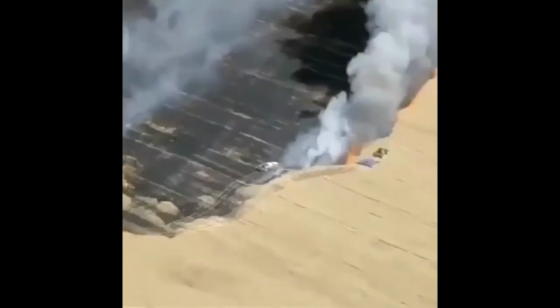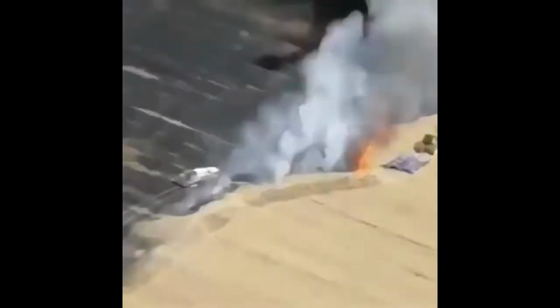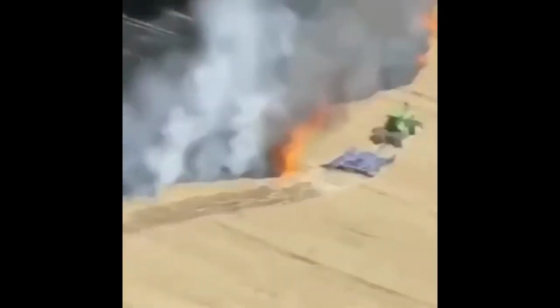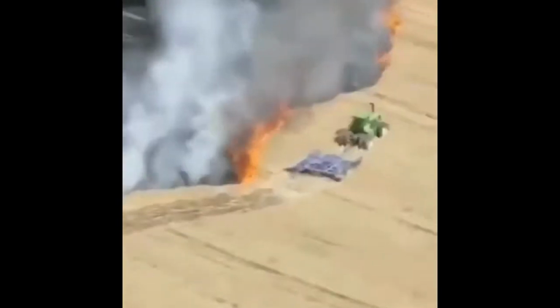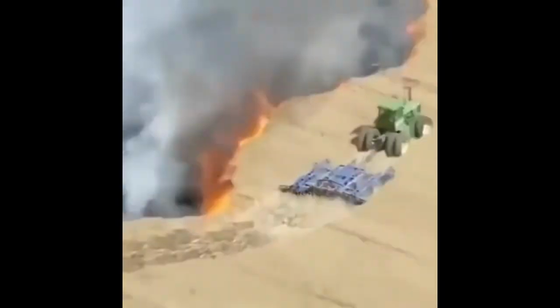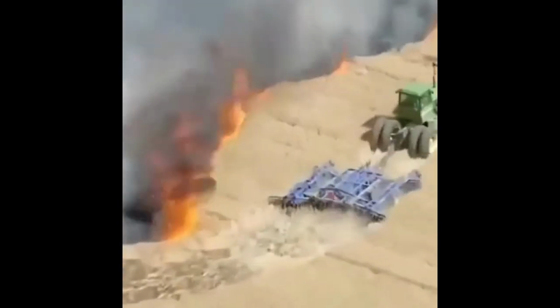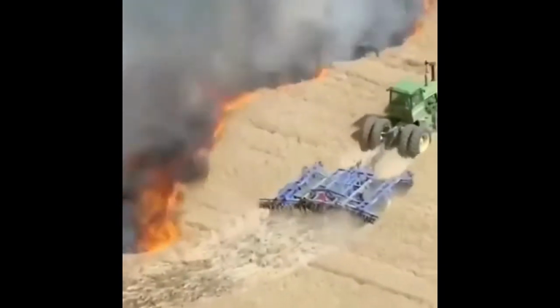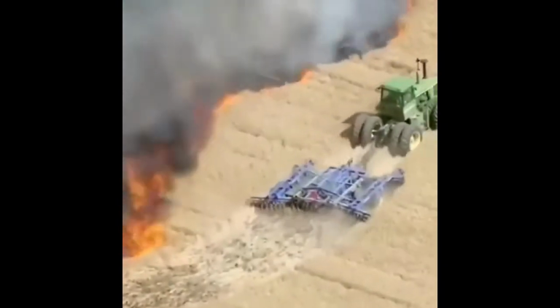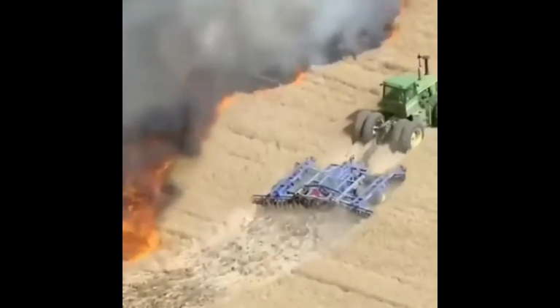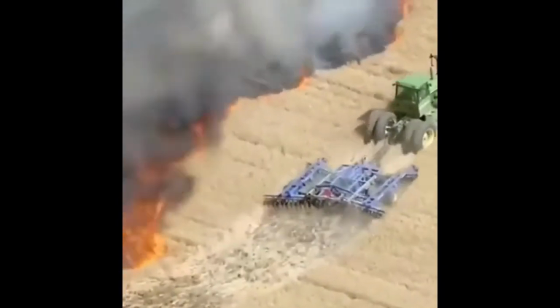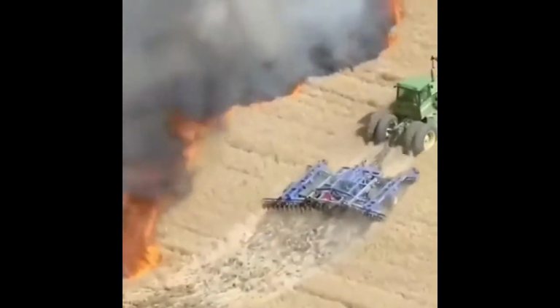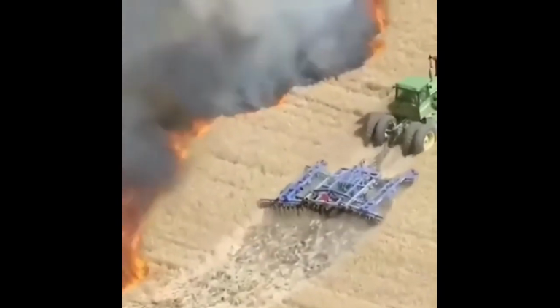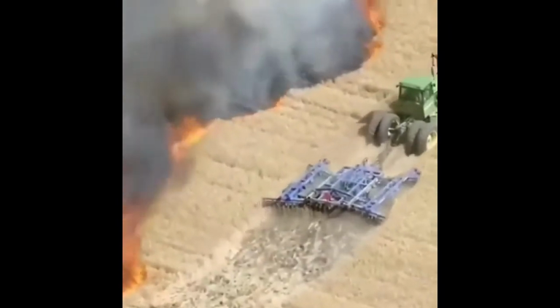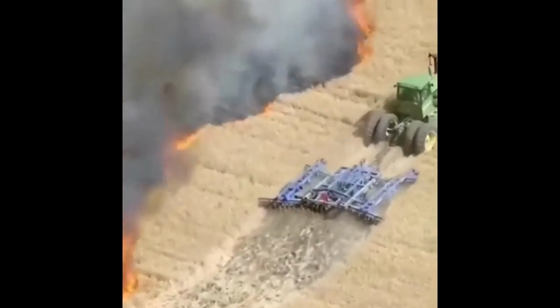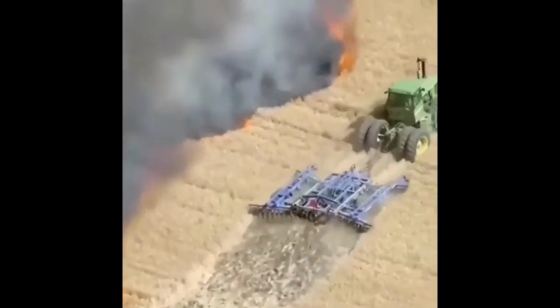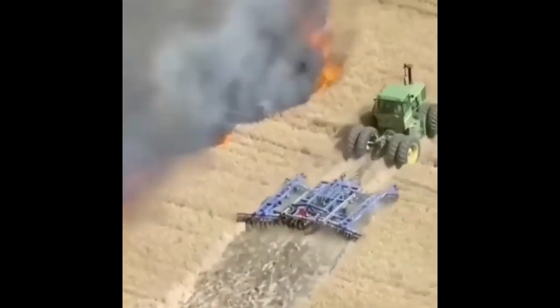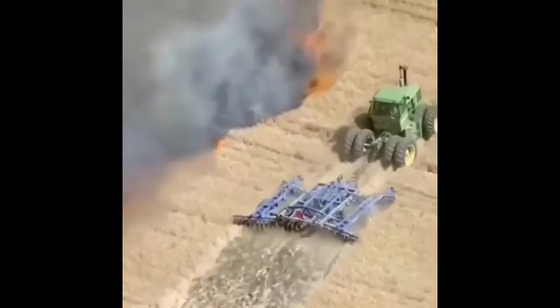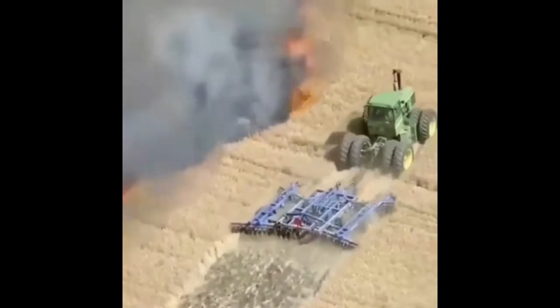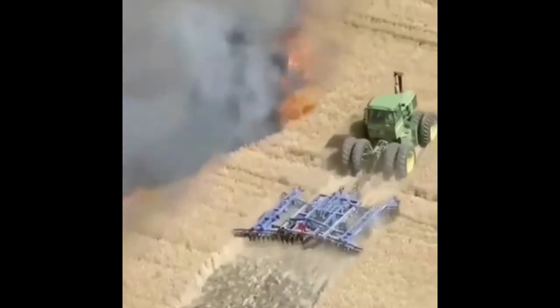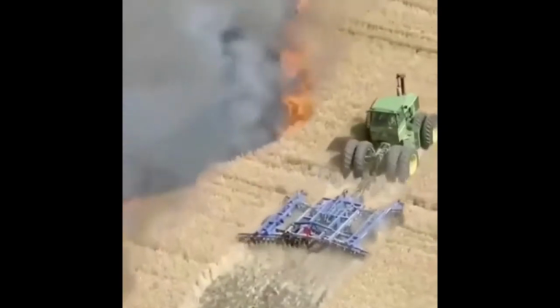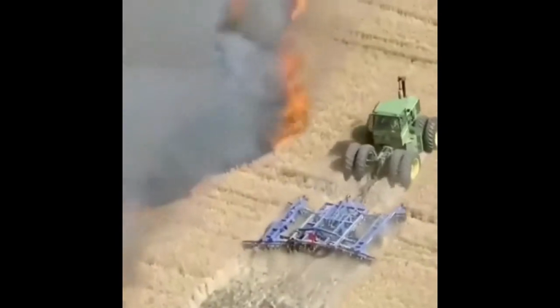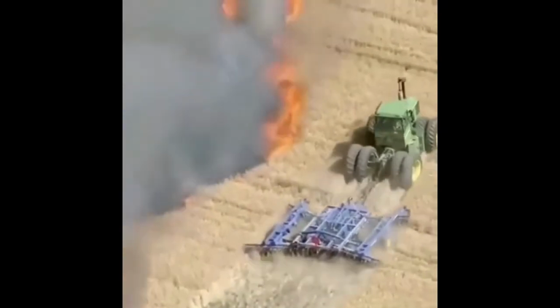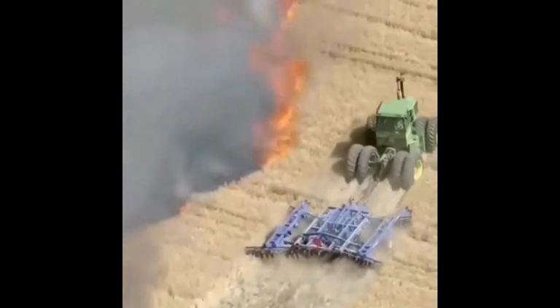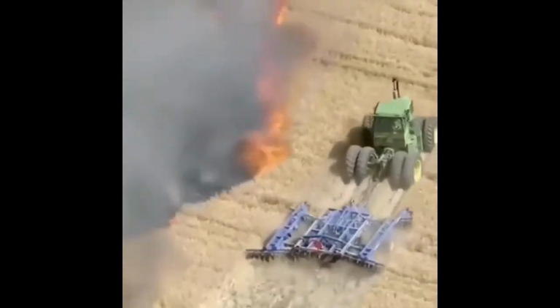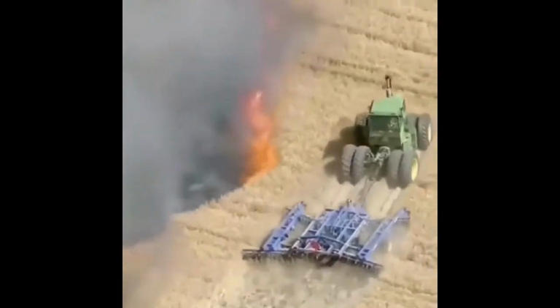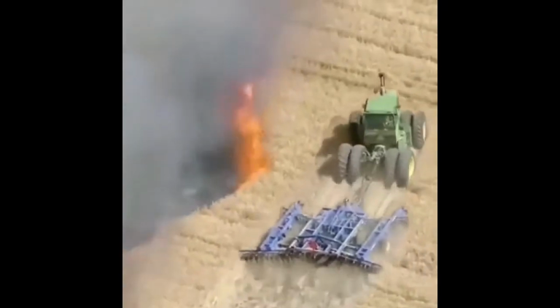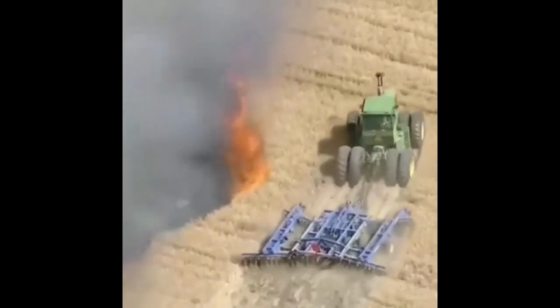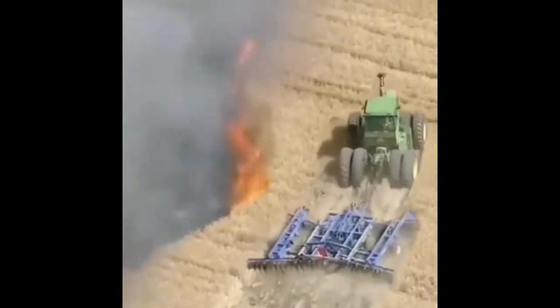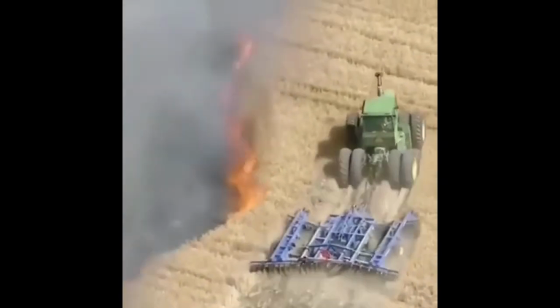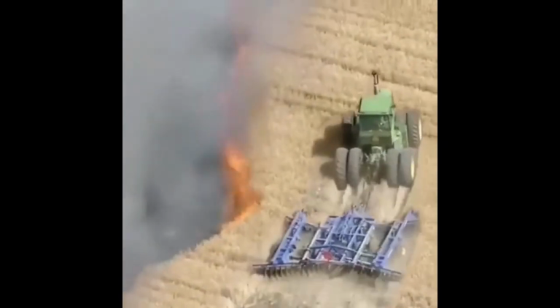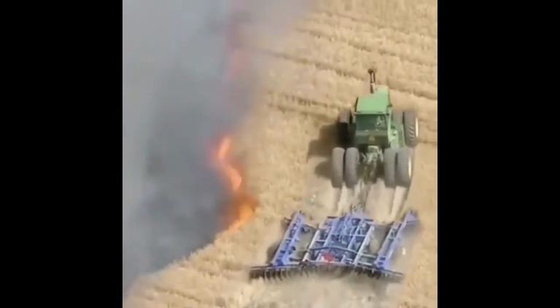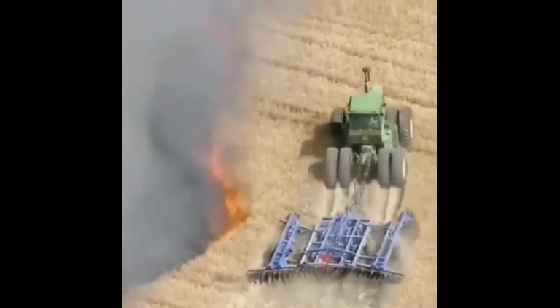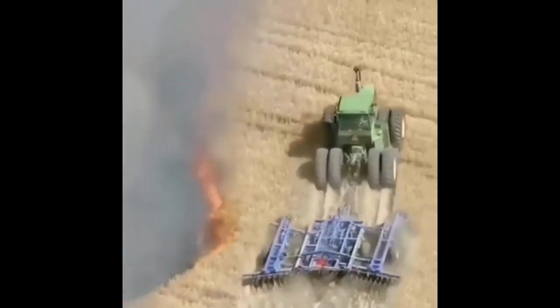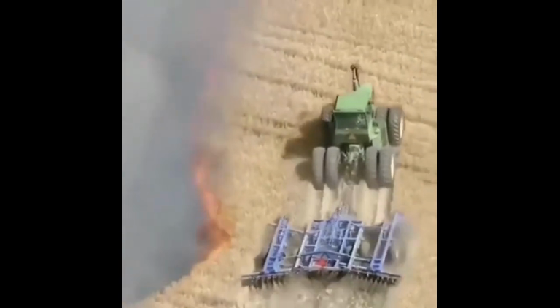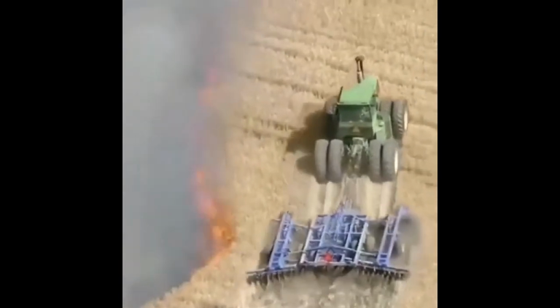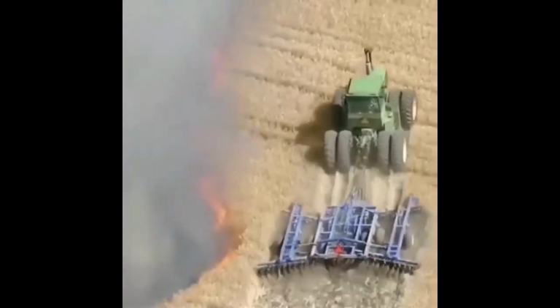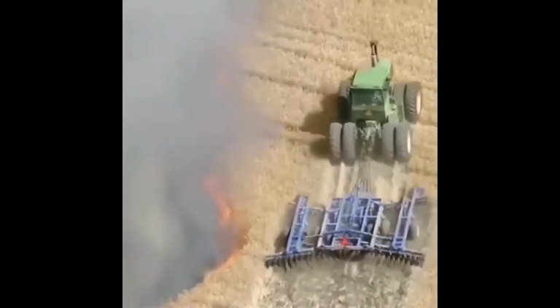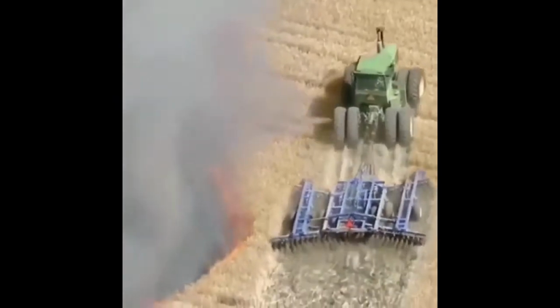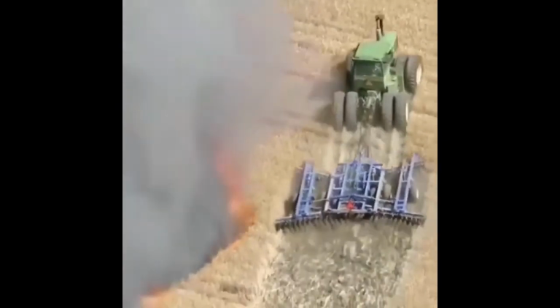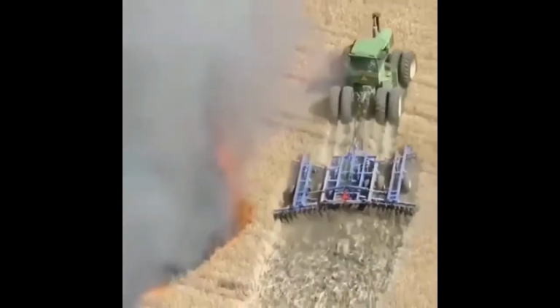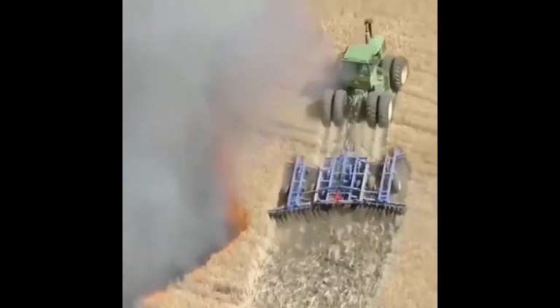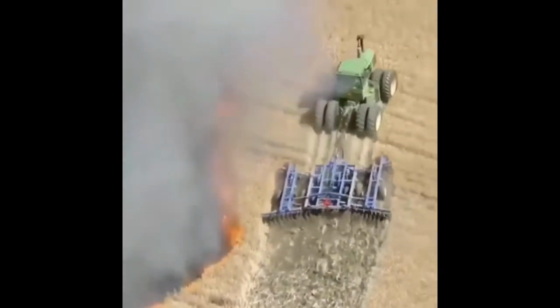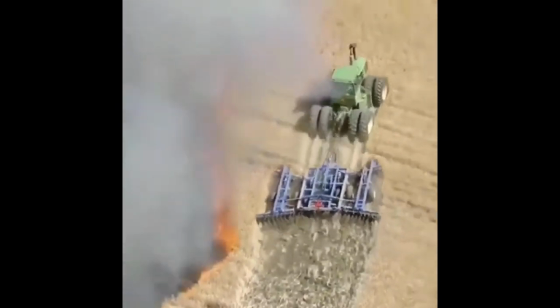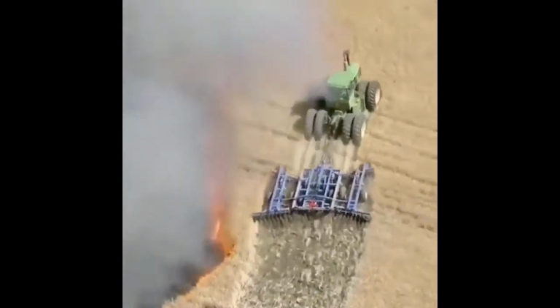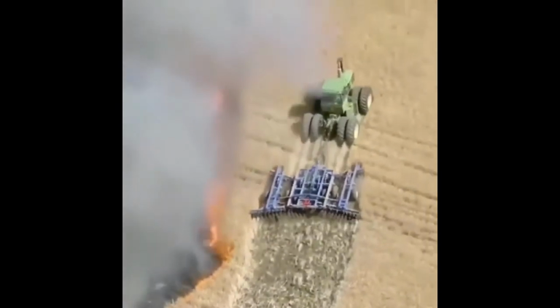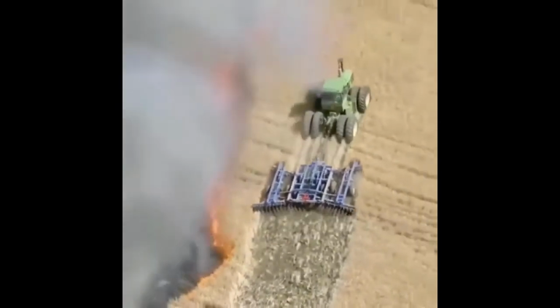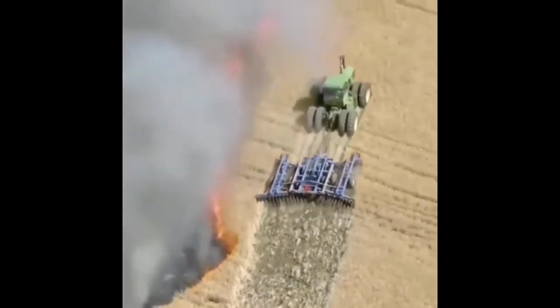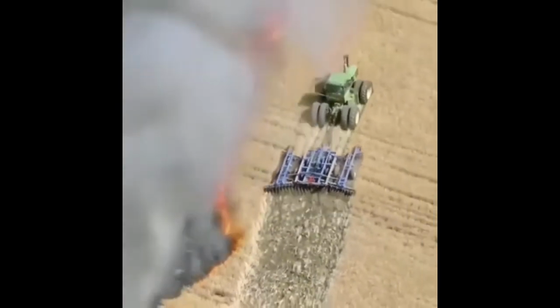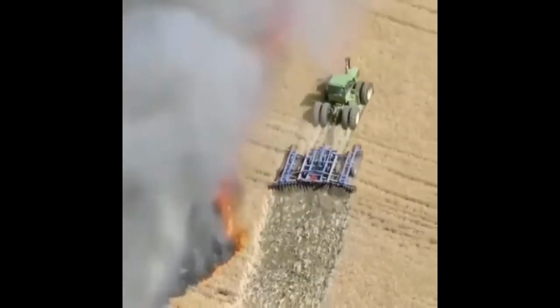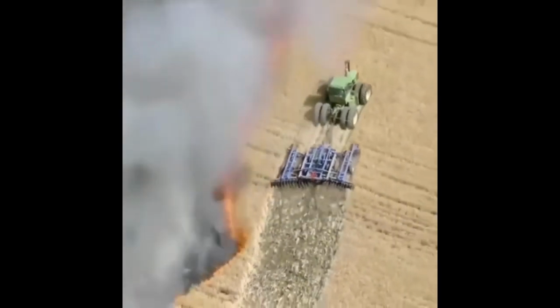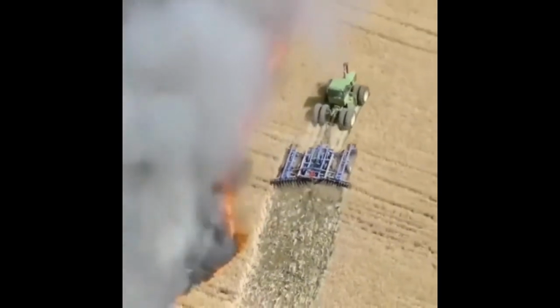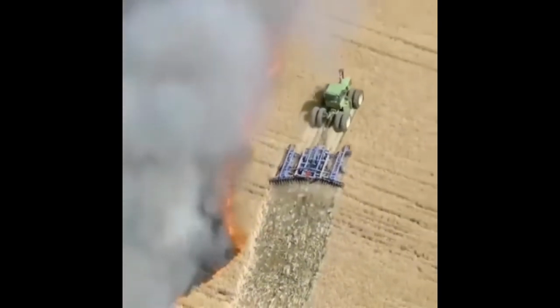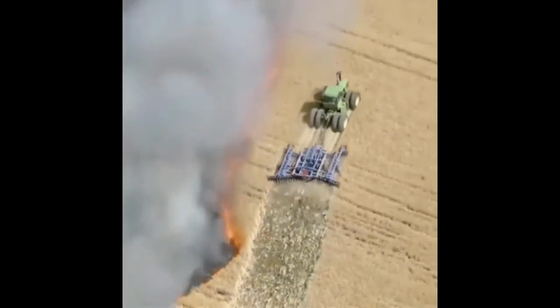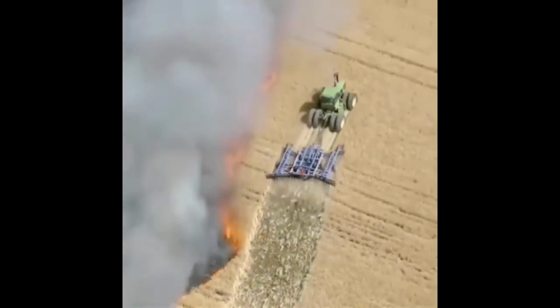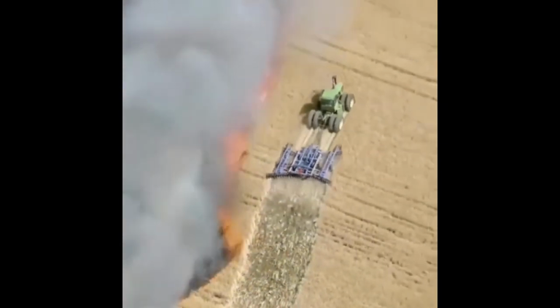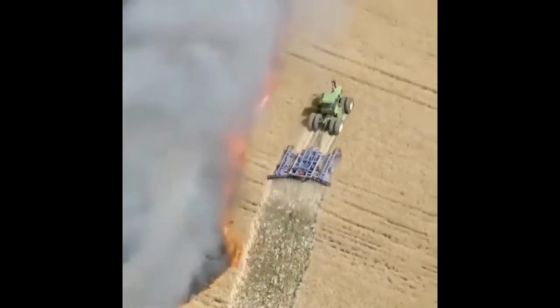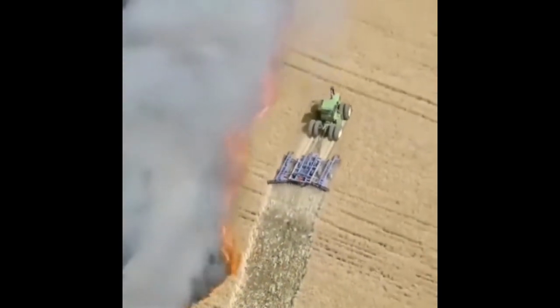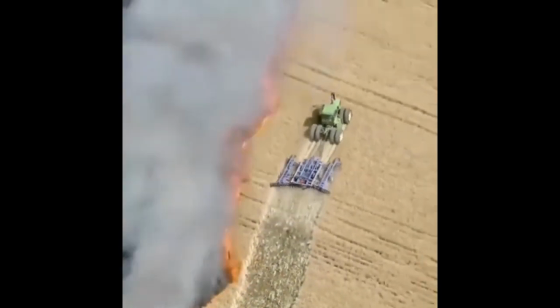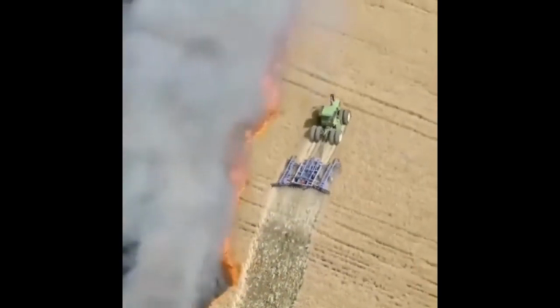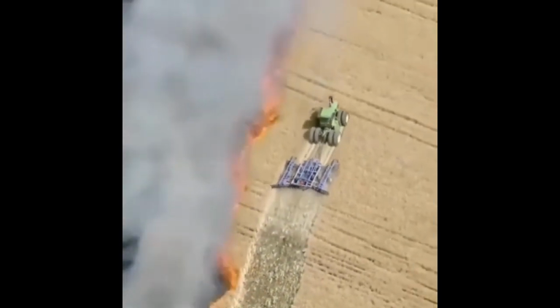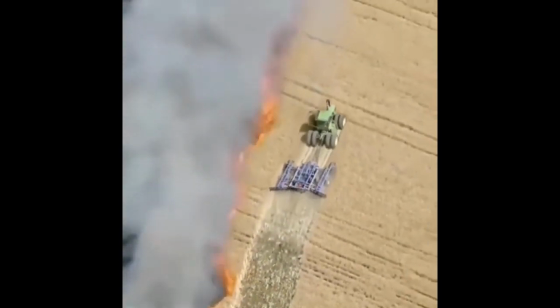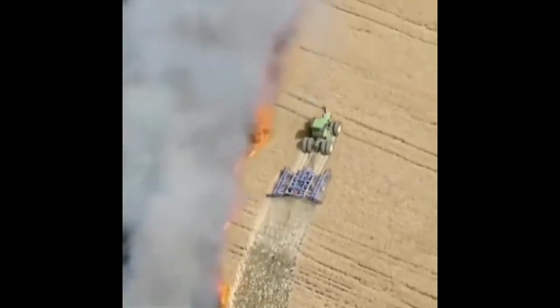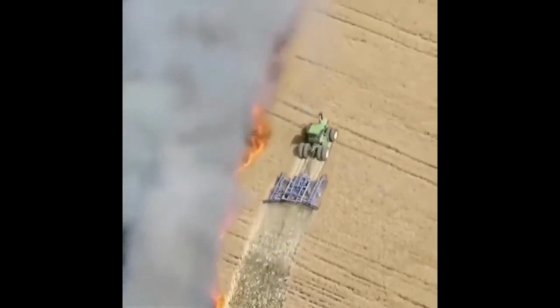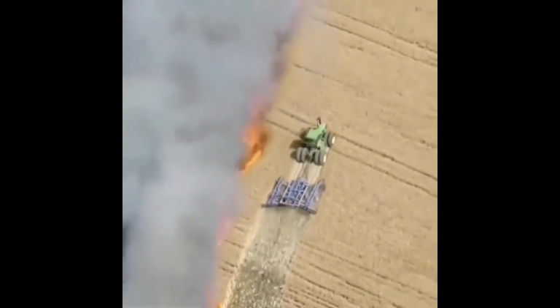This rice field was on fire, and the tractor aims to create a fire break that would prevent the fire from spreading further.